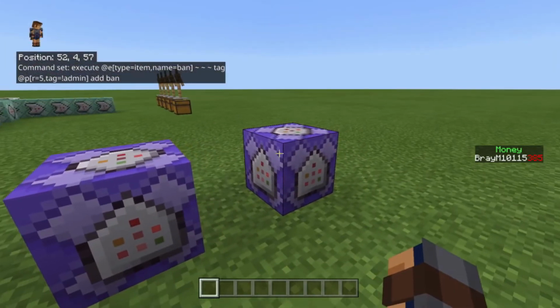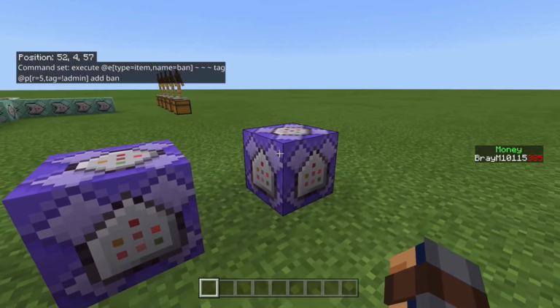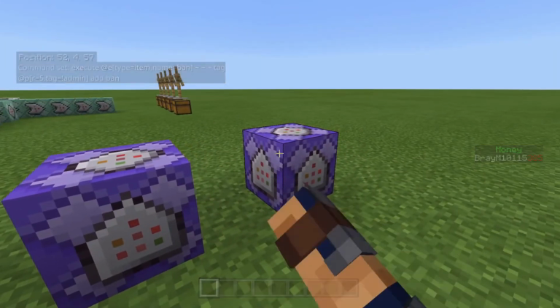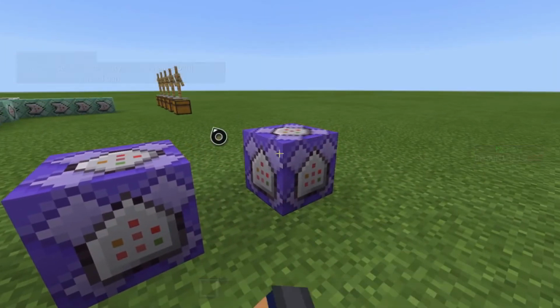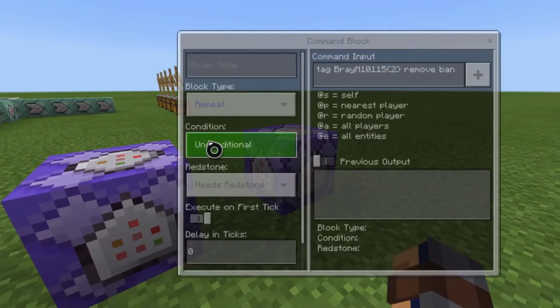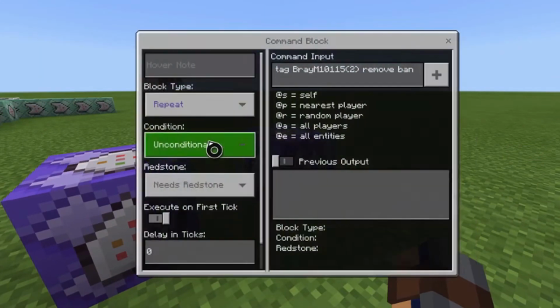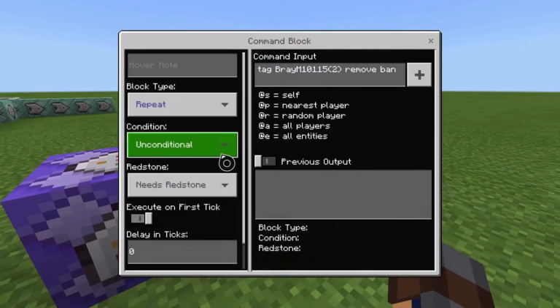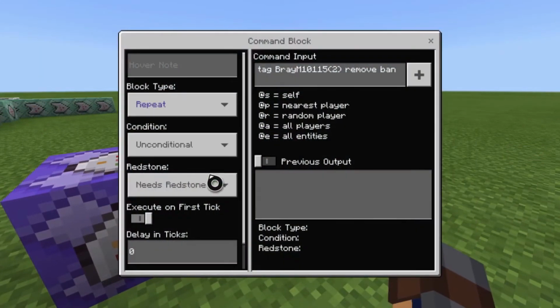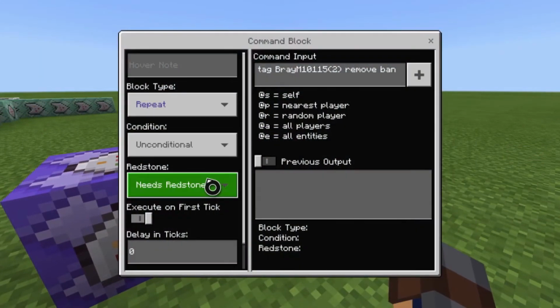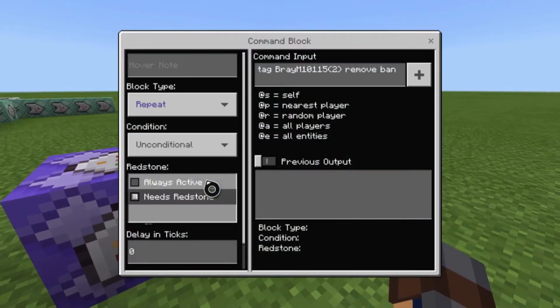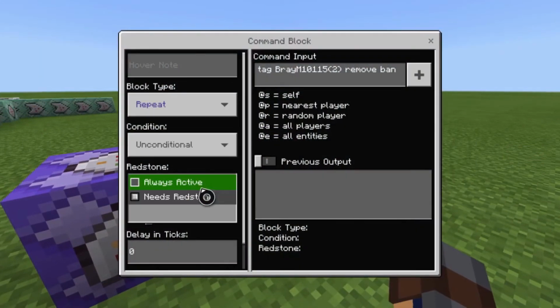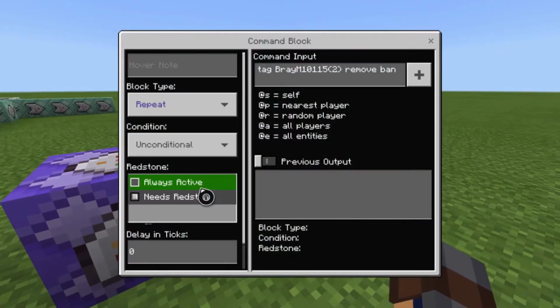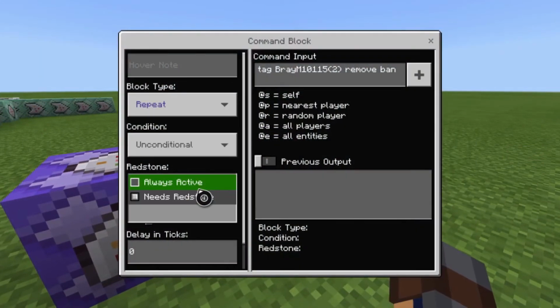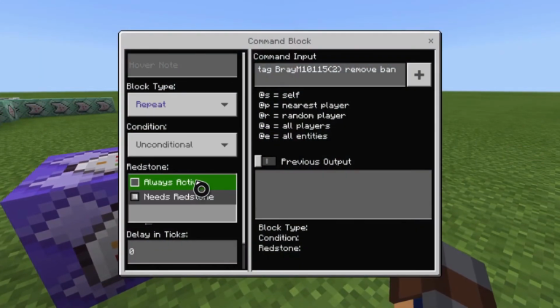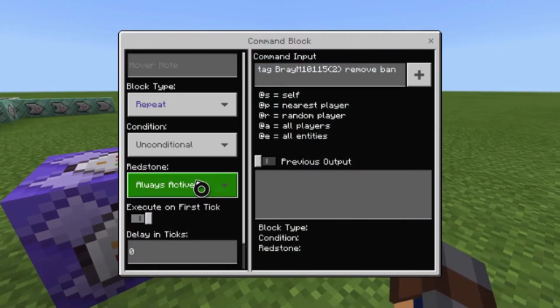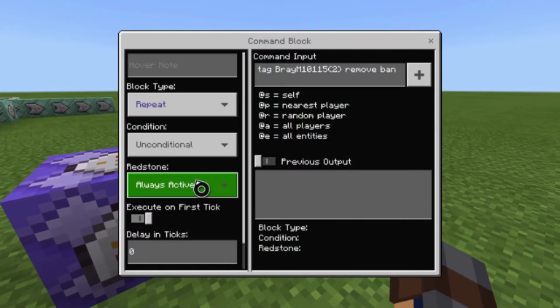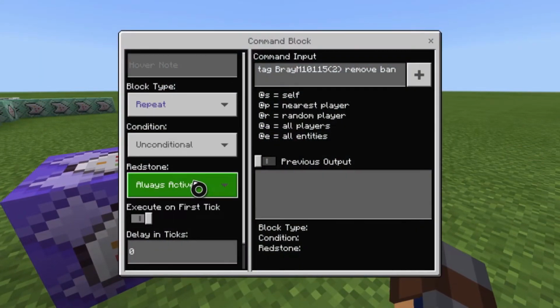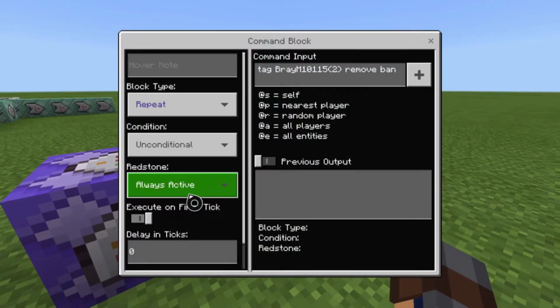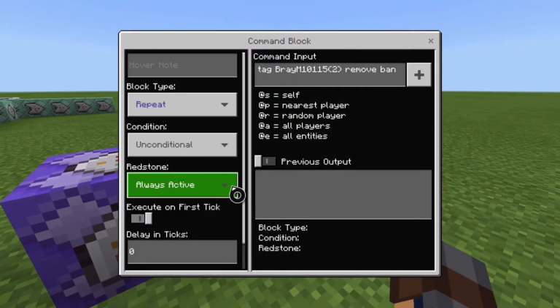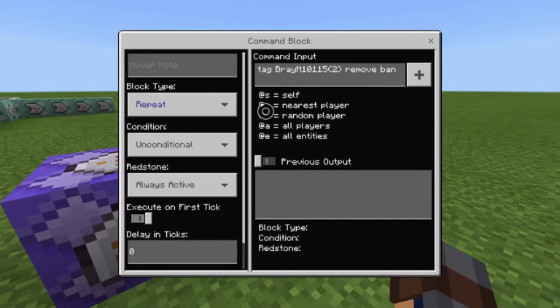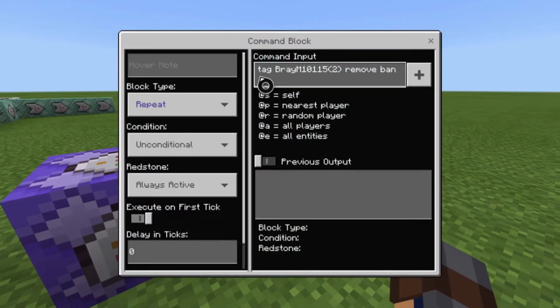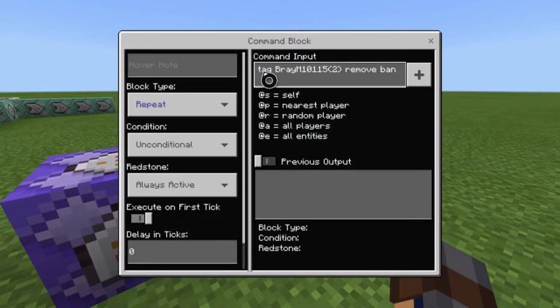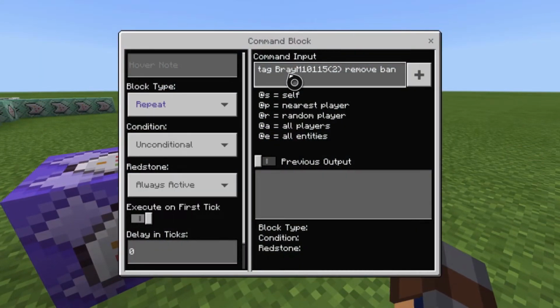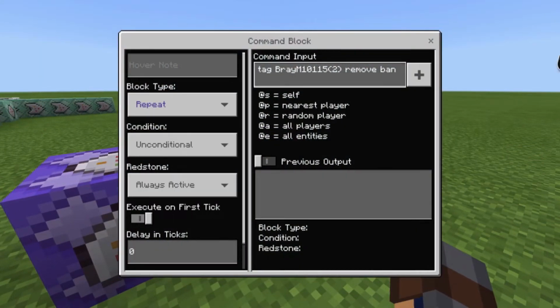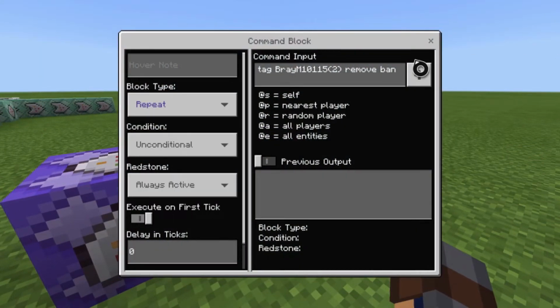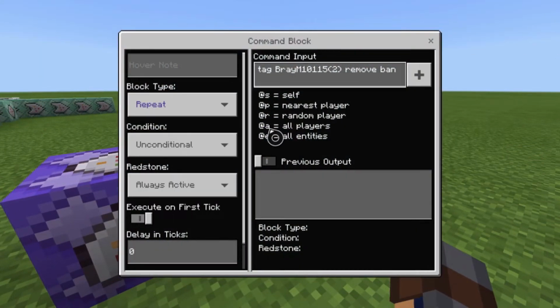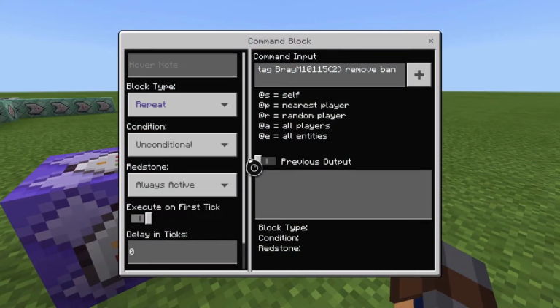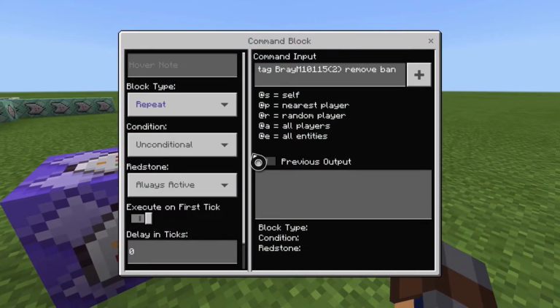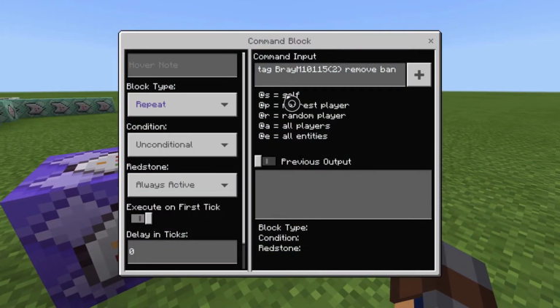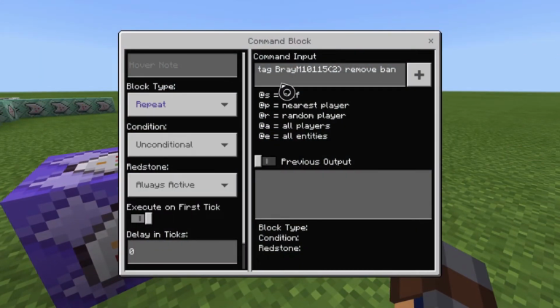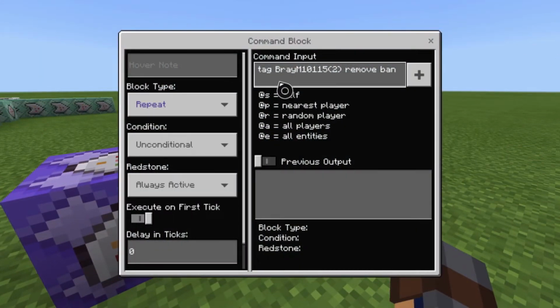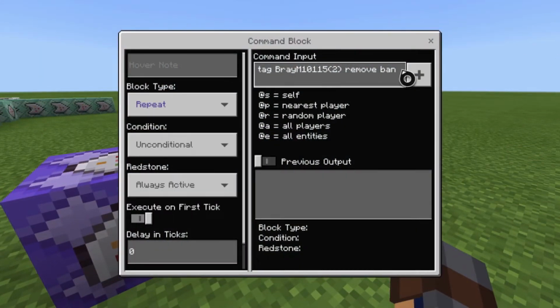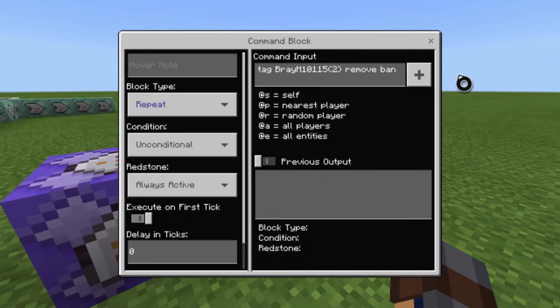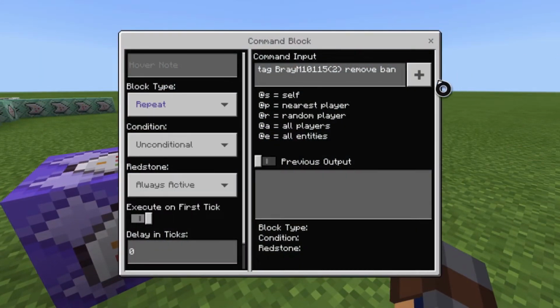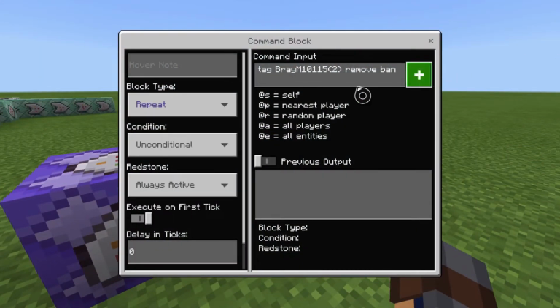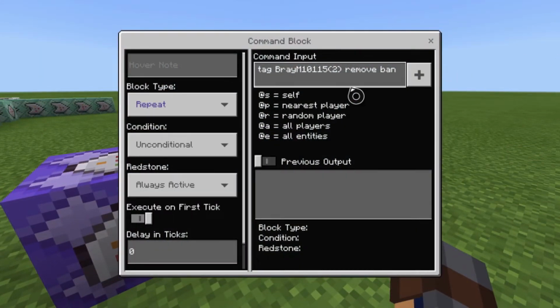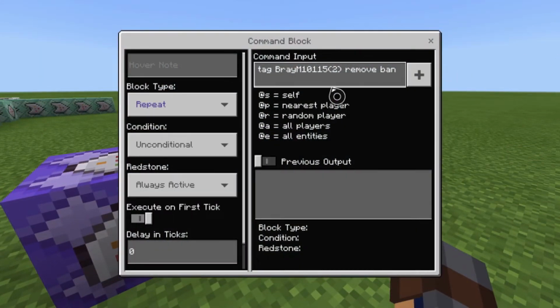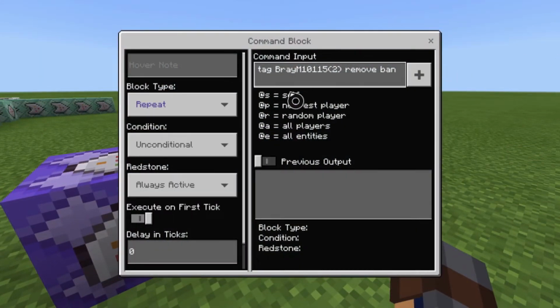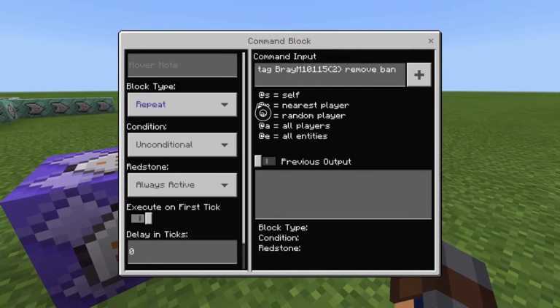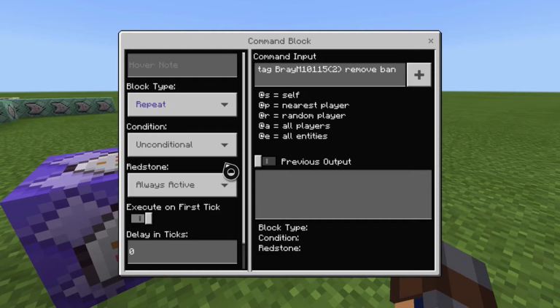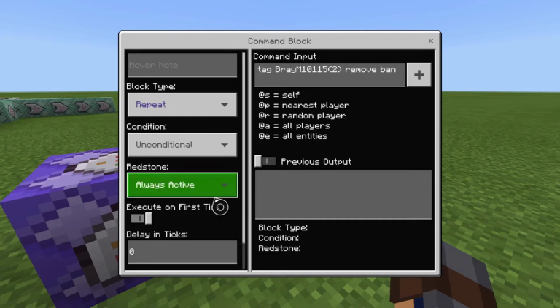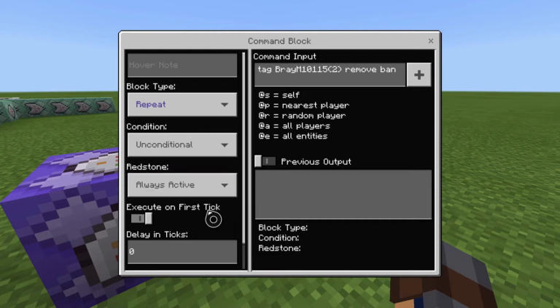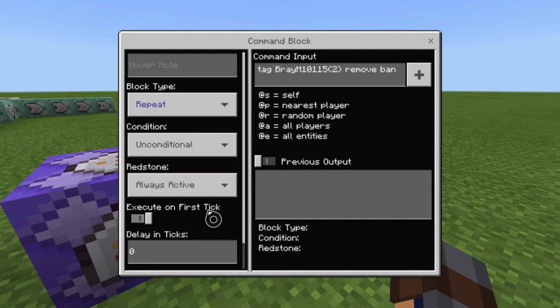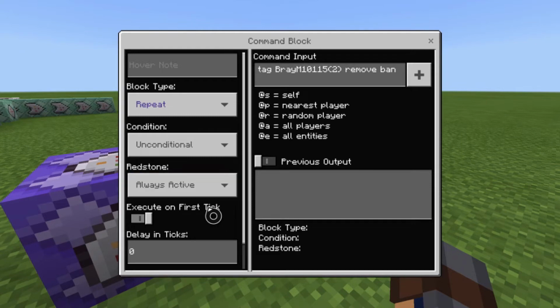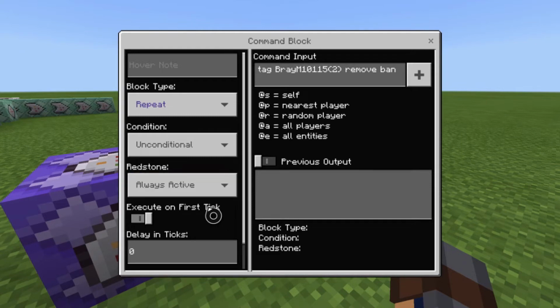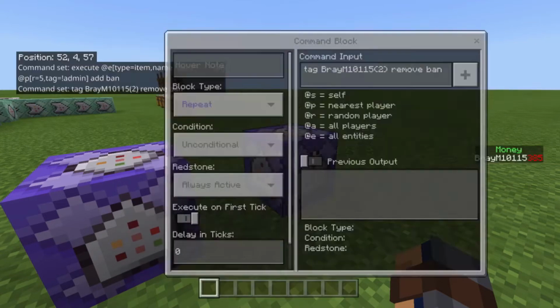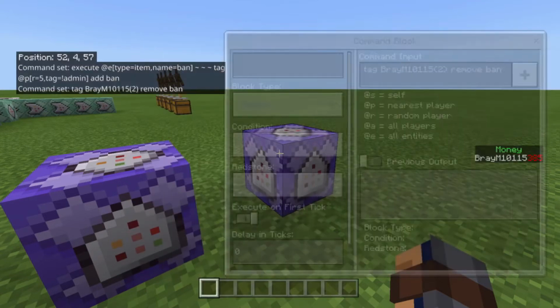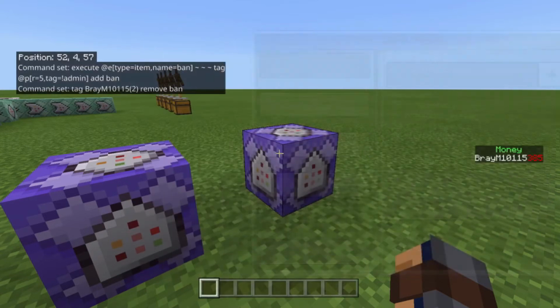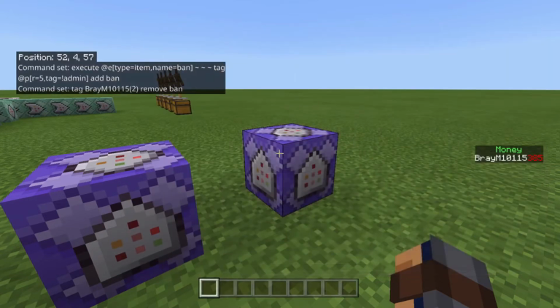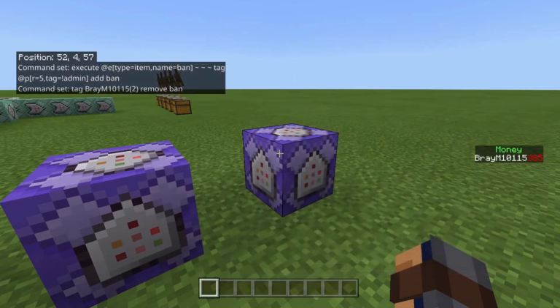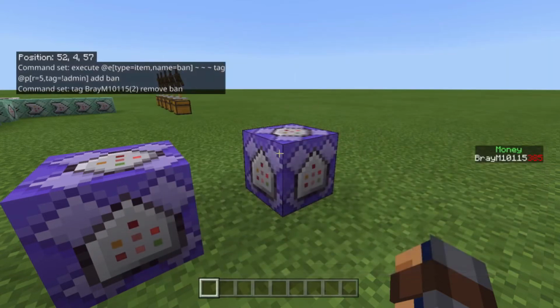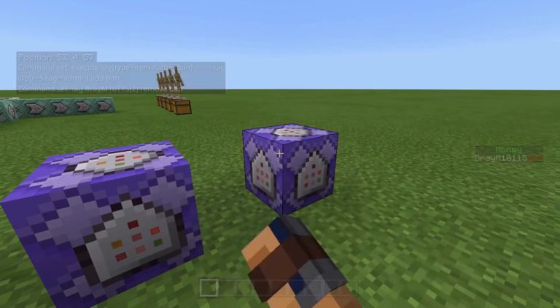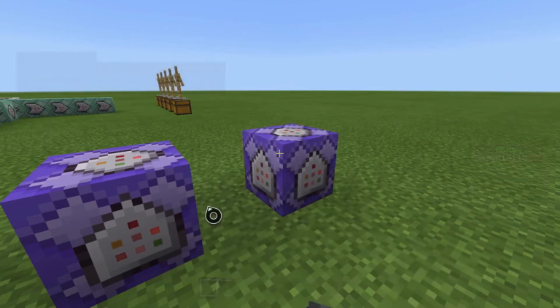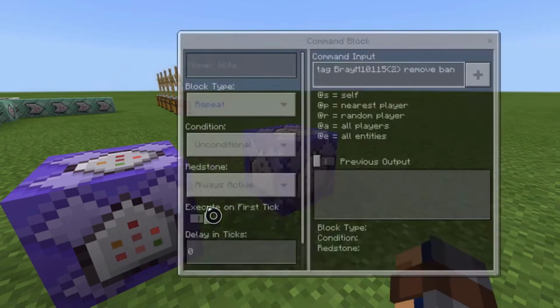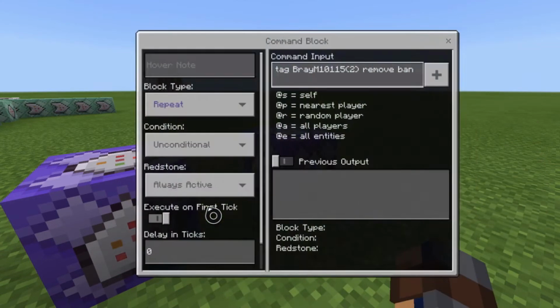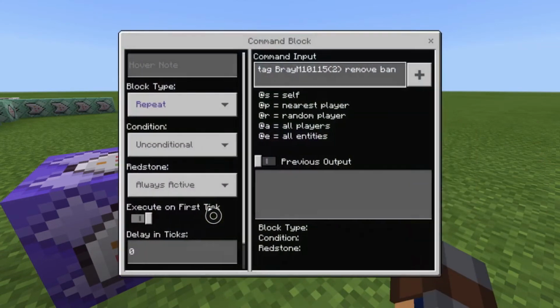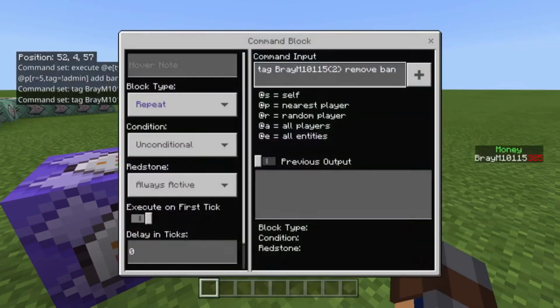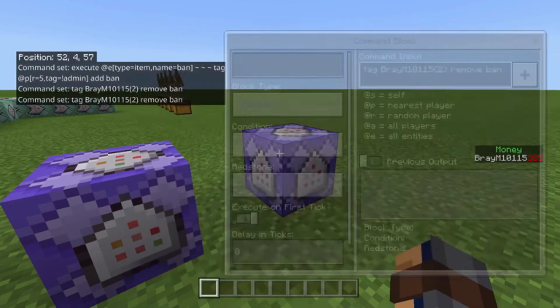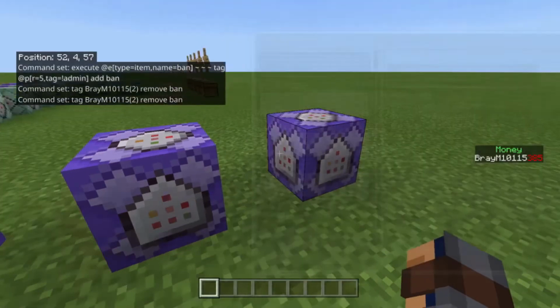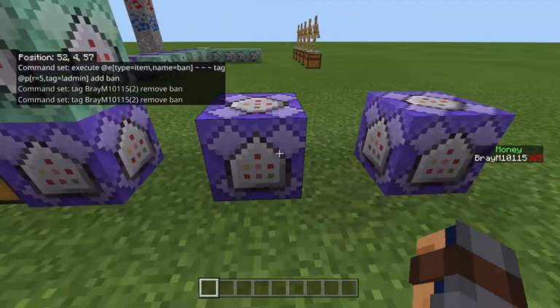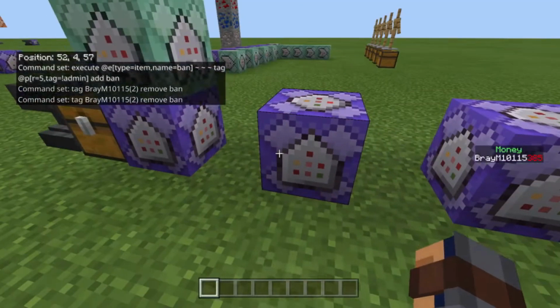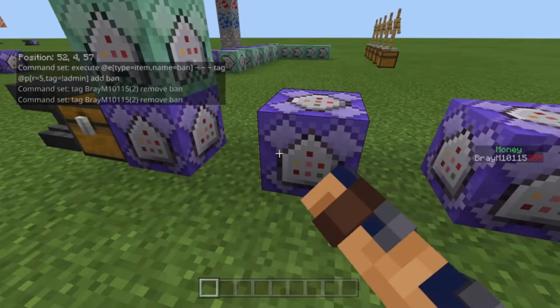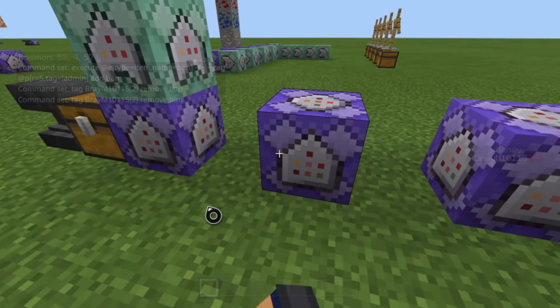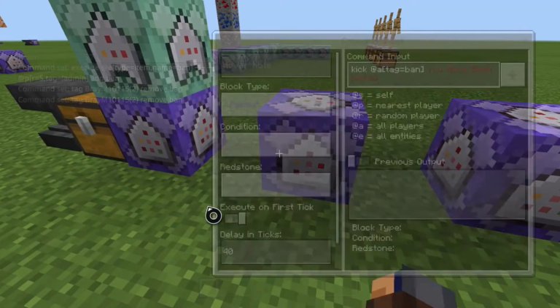And if you want somebody to be unbanned, you literally just tag them with the remove ban when they try to join.